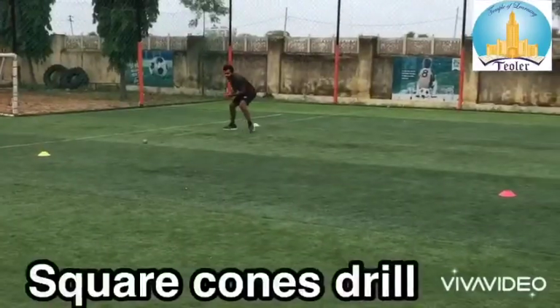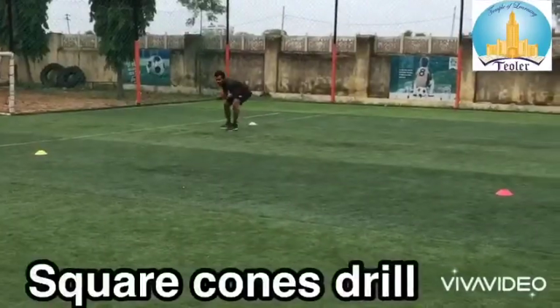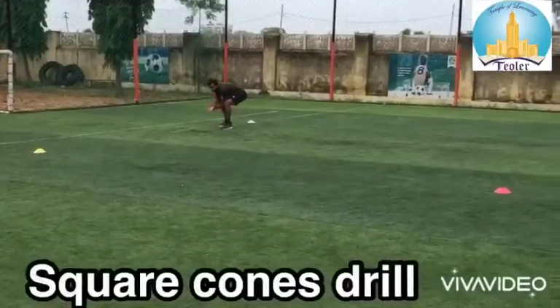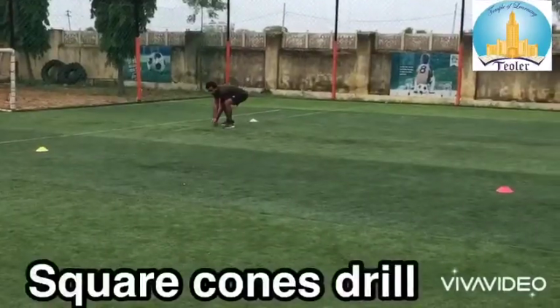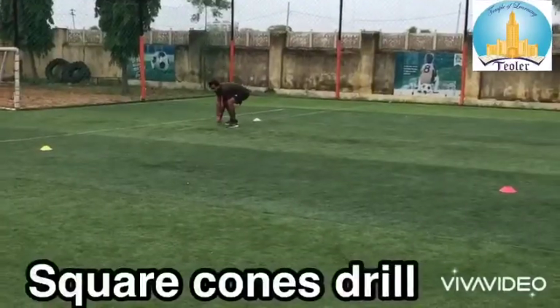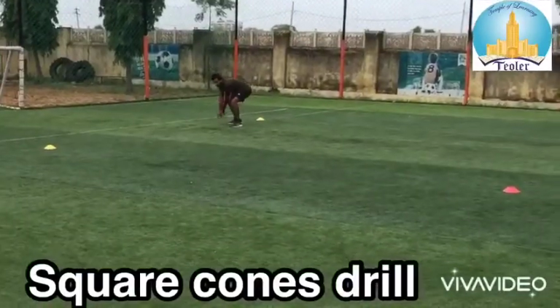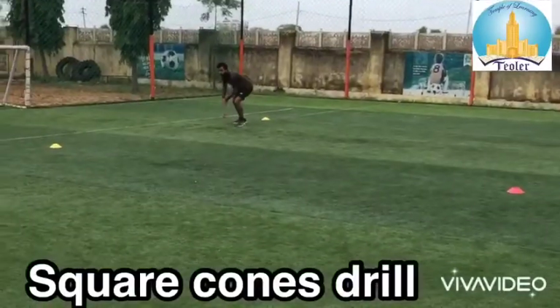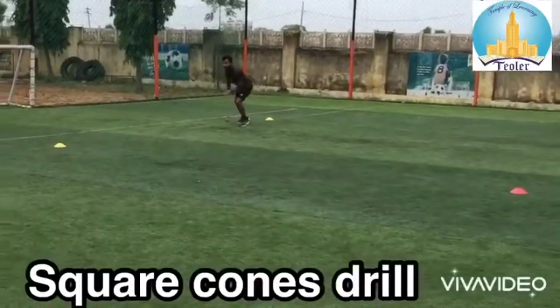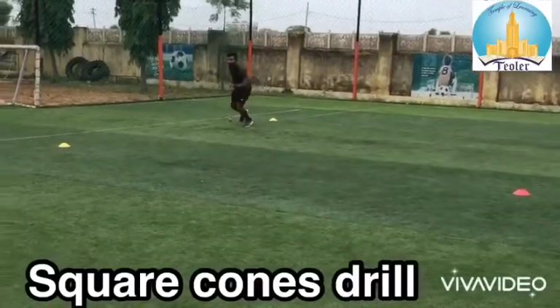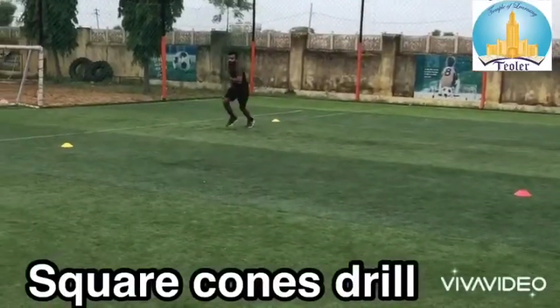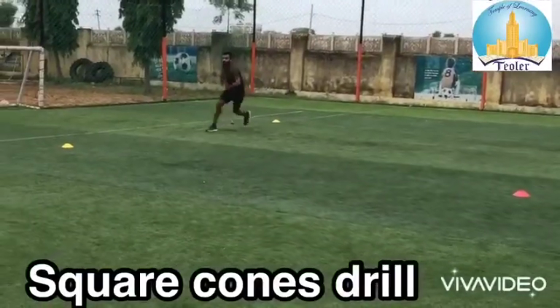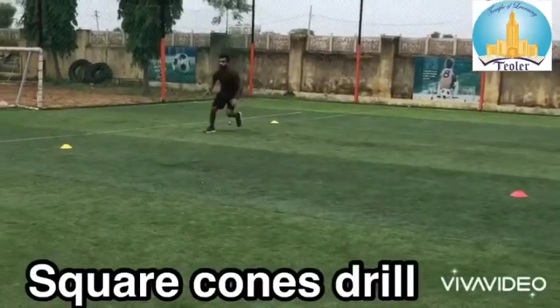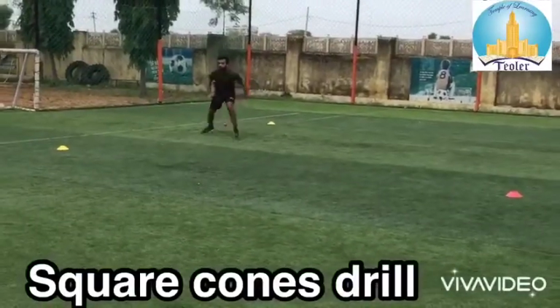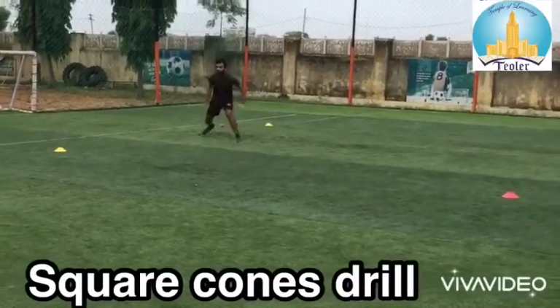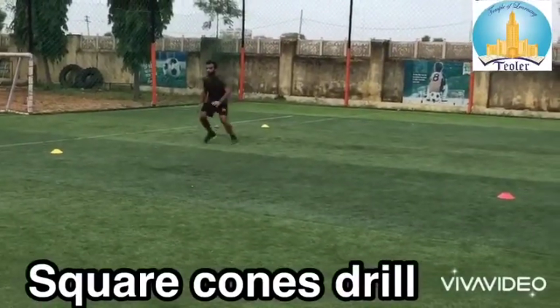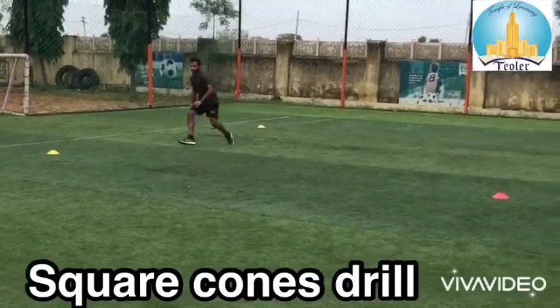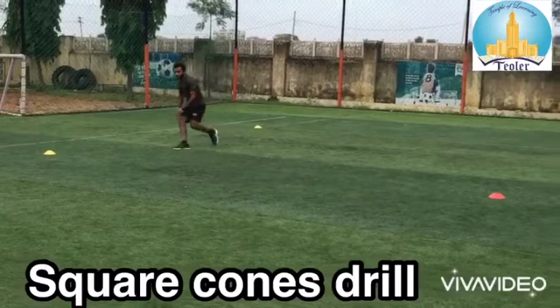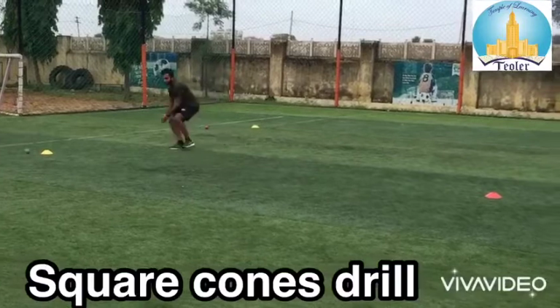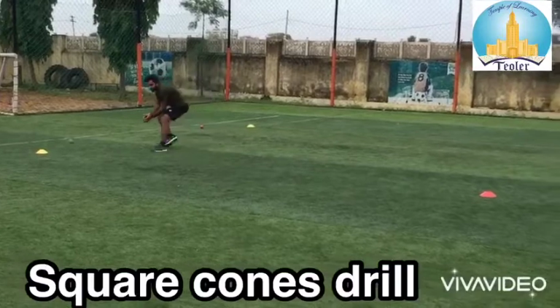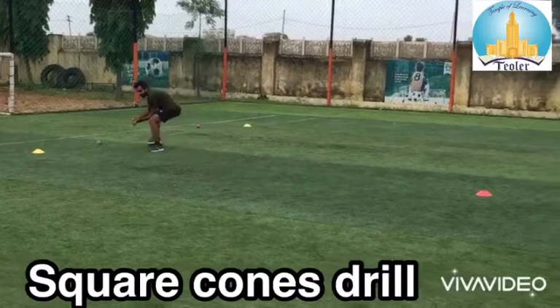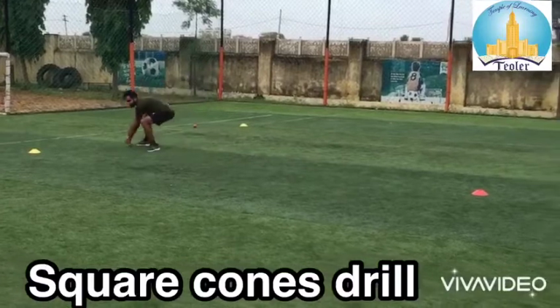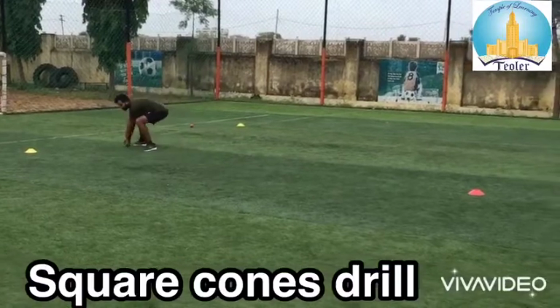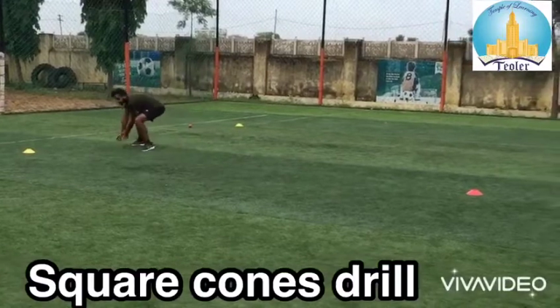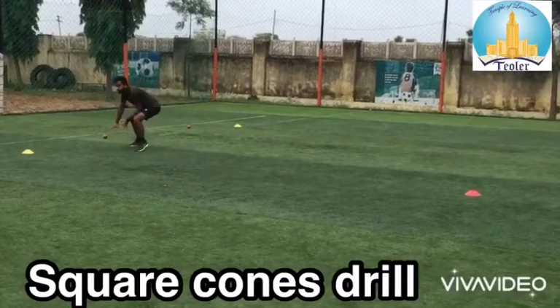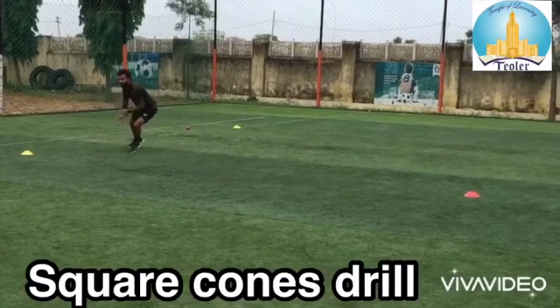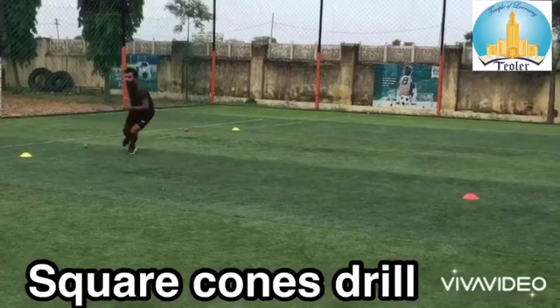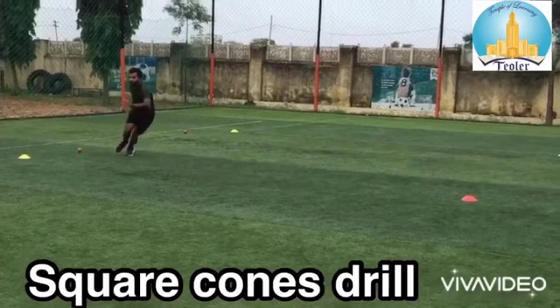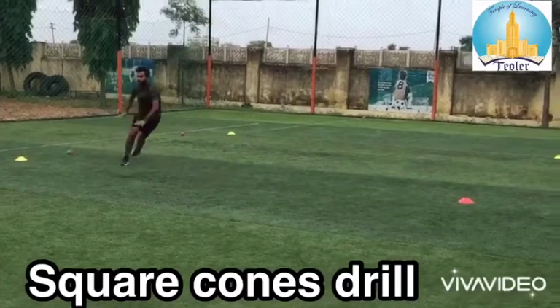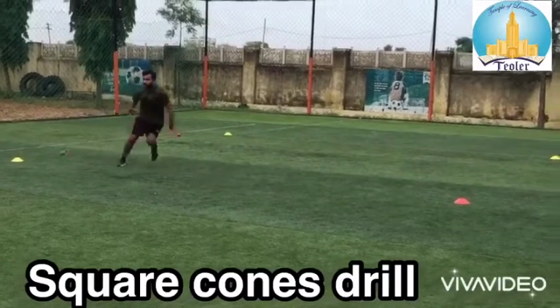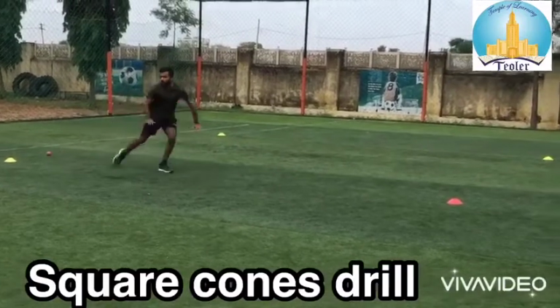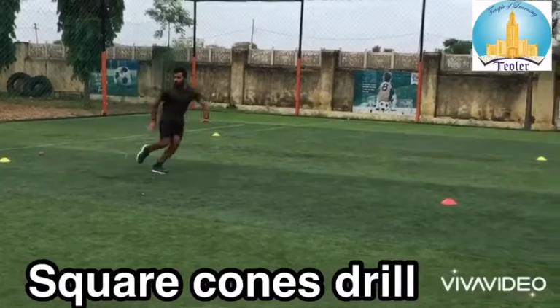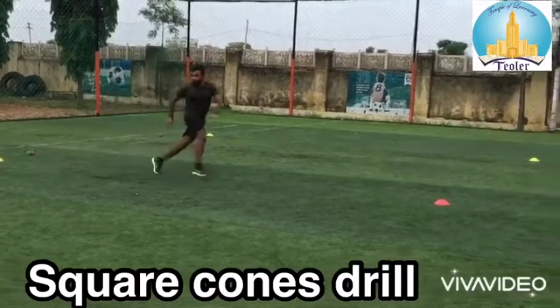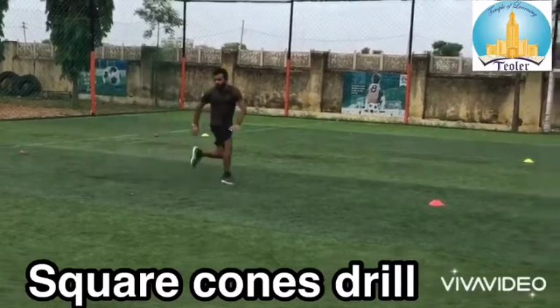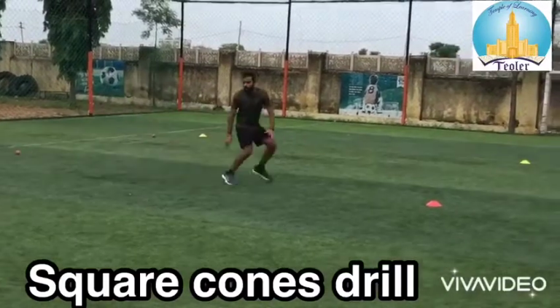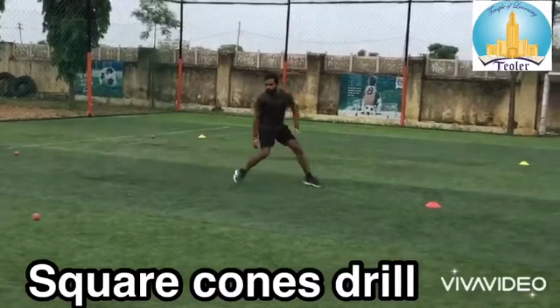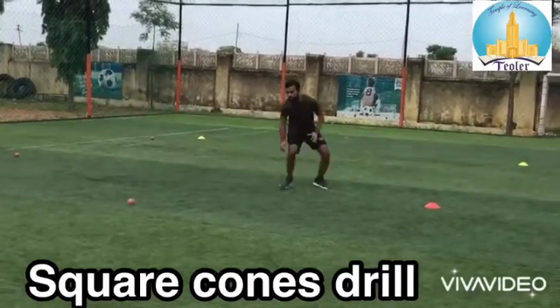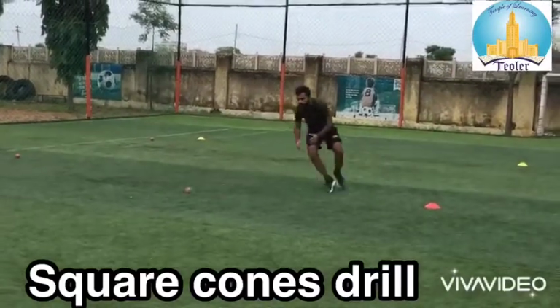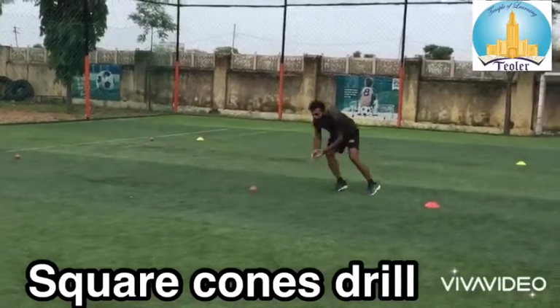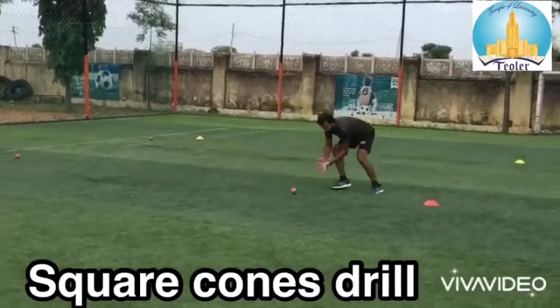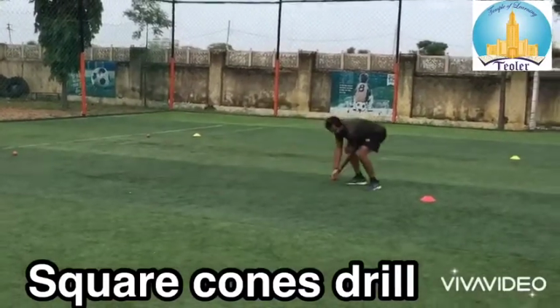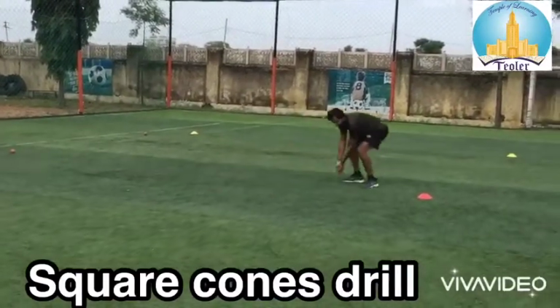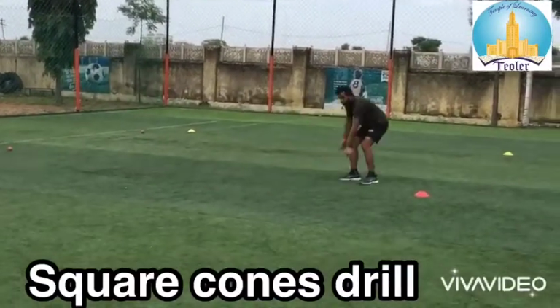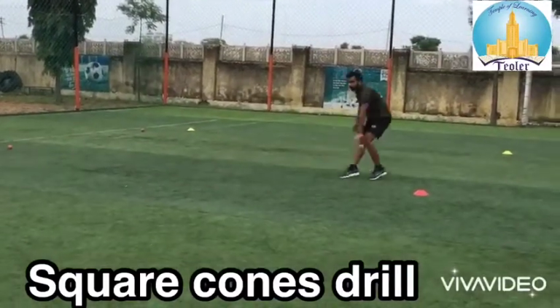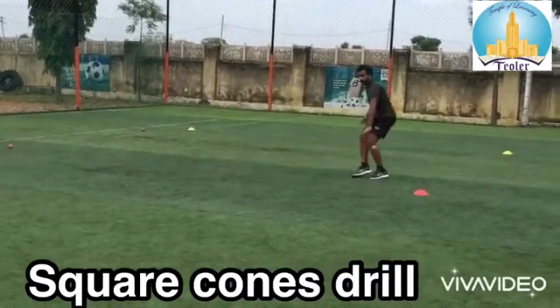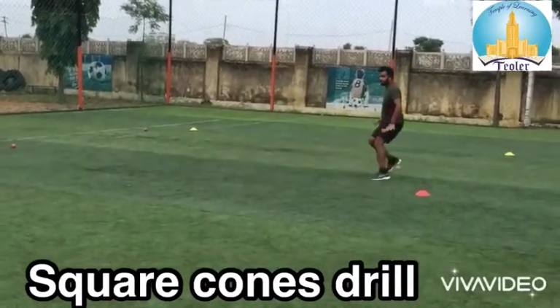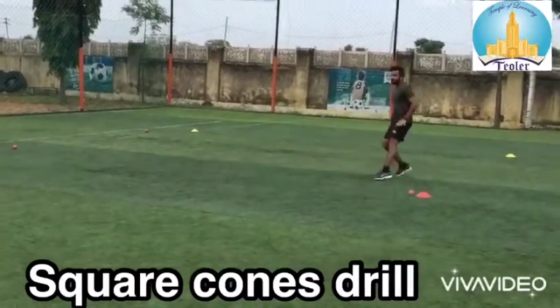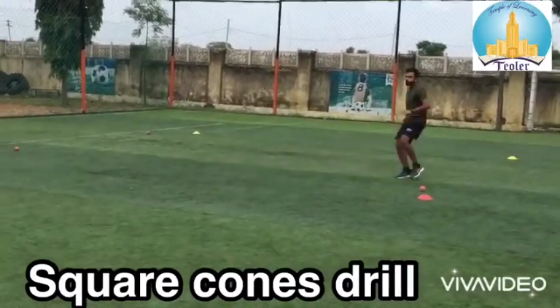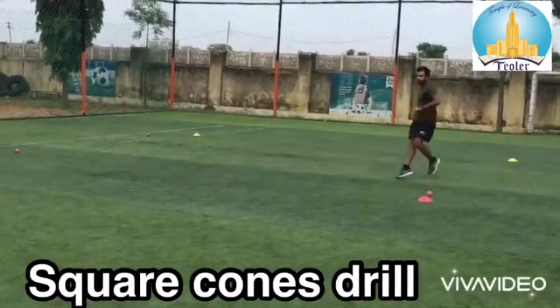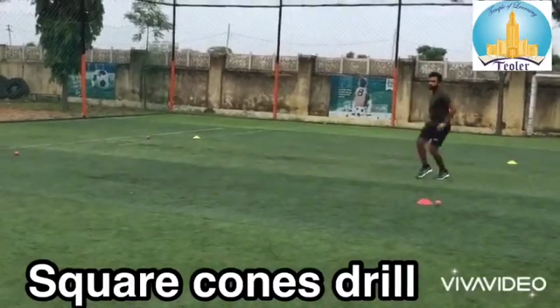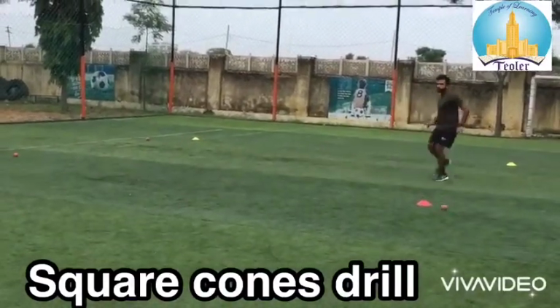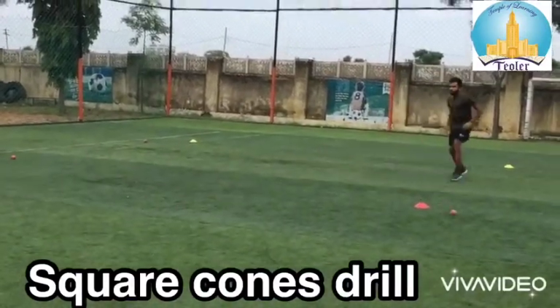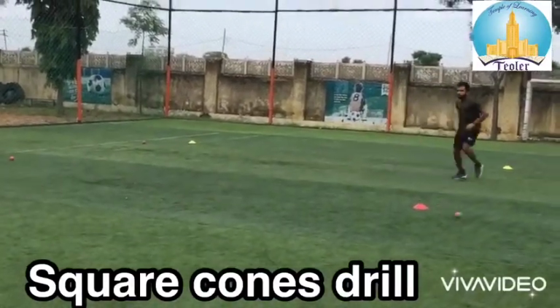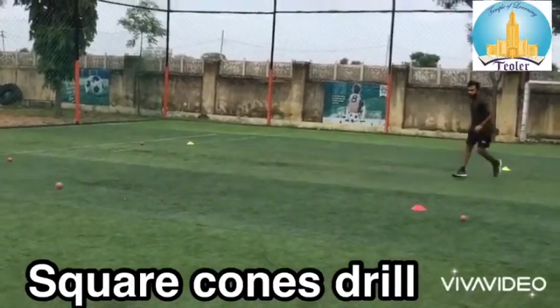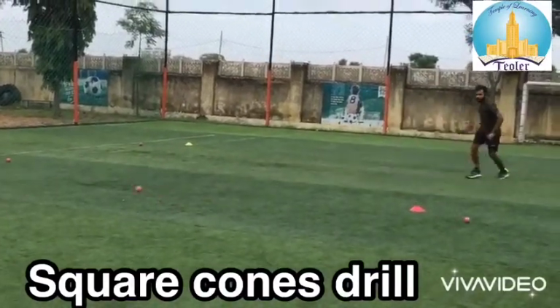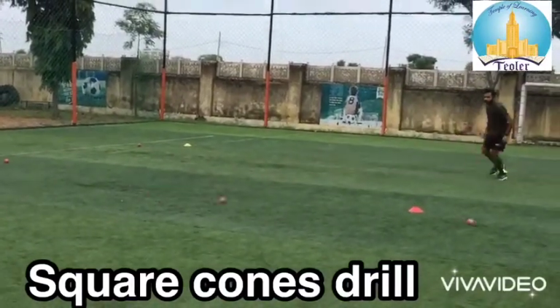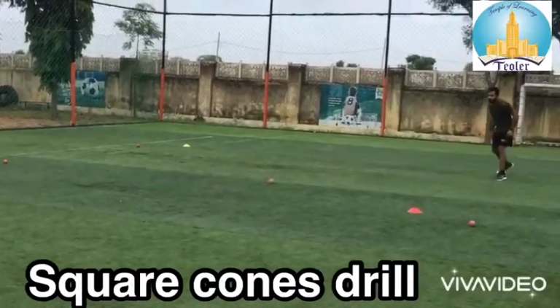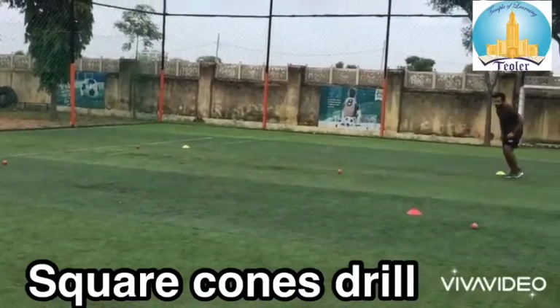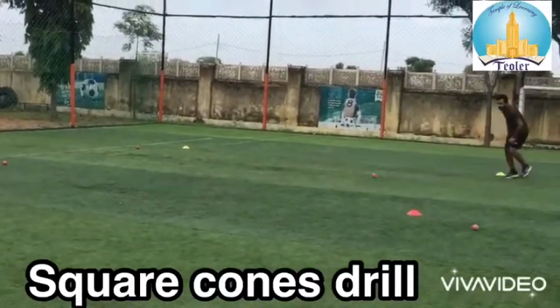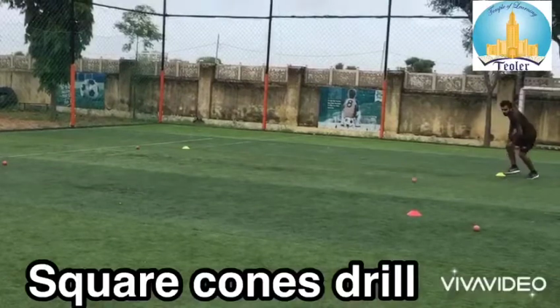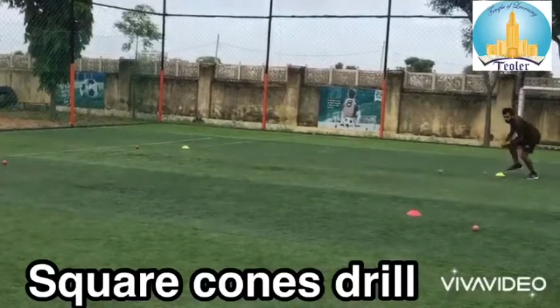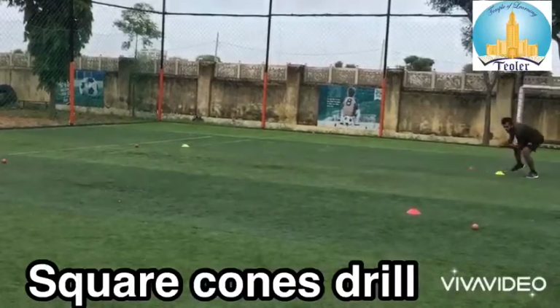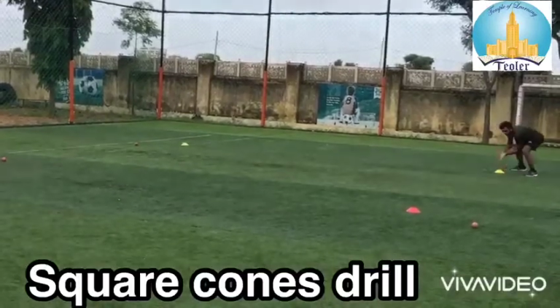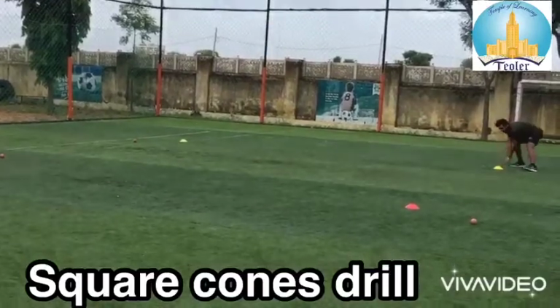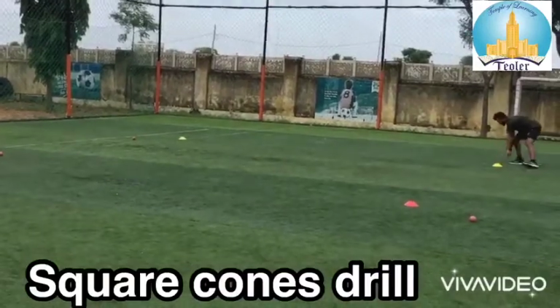Square cone drill: we will keep four cones in a square shape. One by one you will get one ball on each cone.